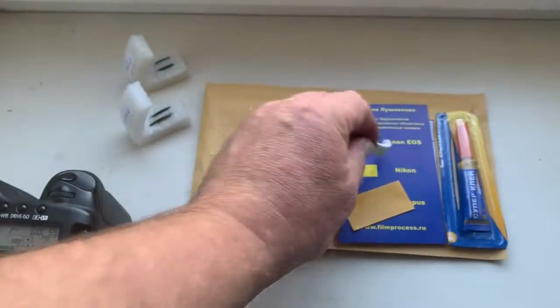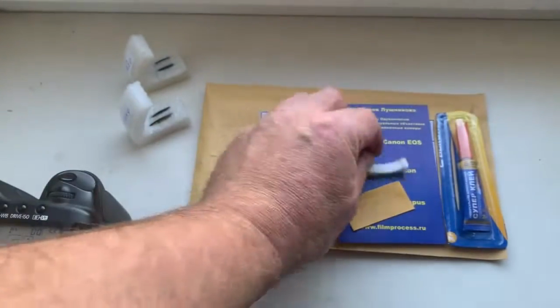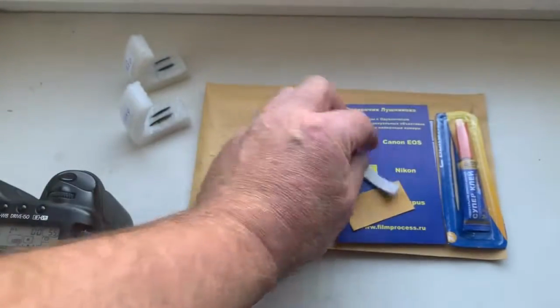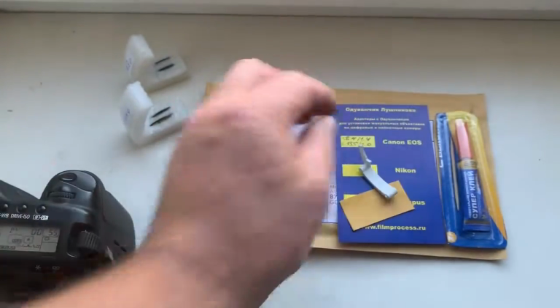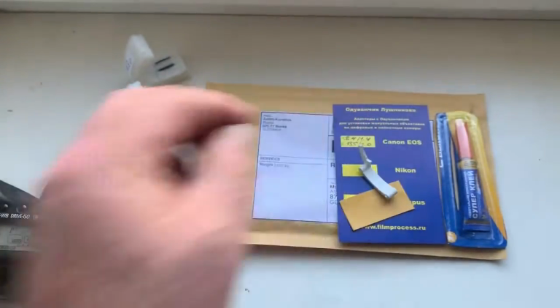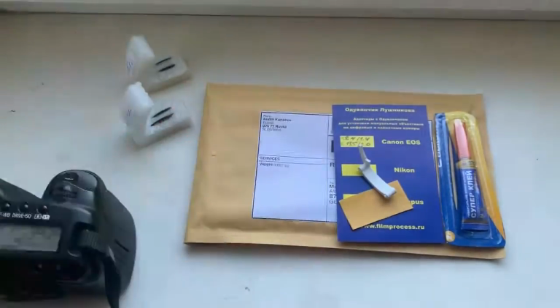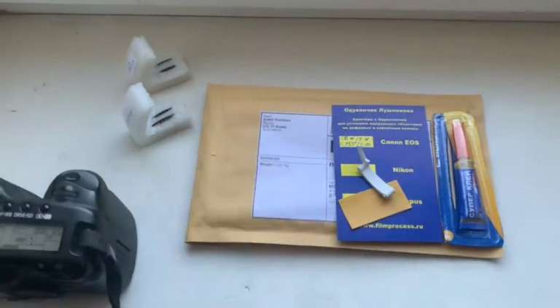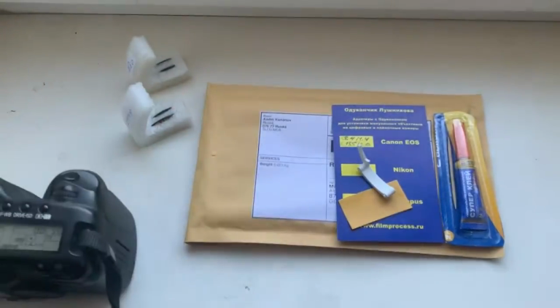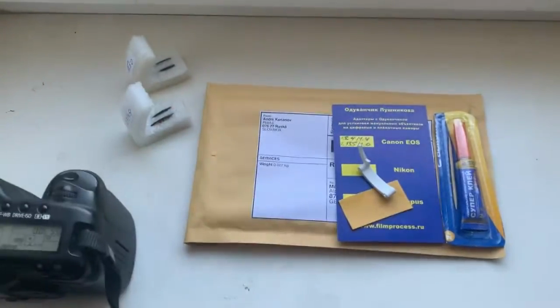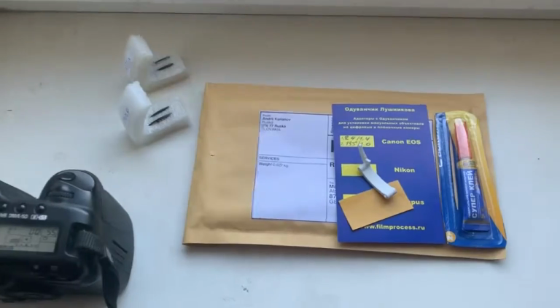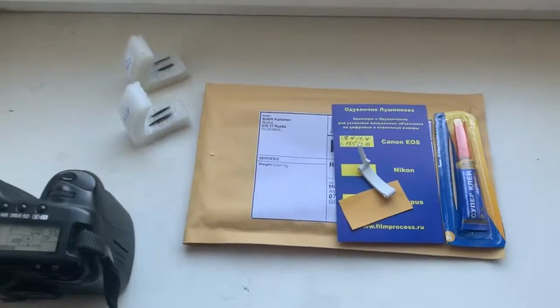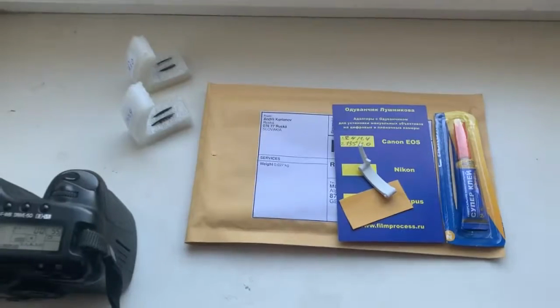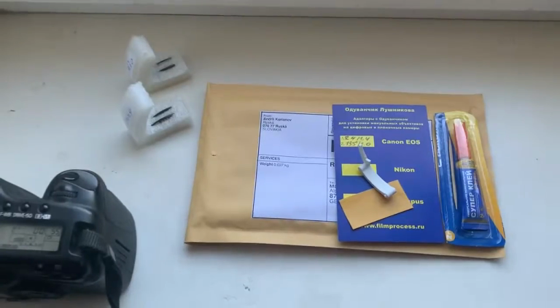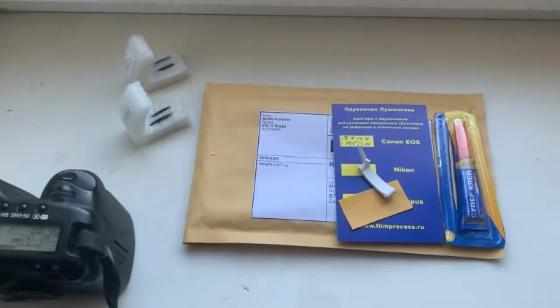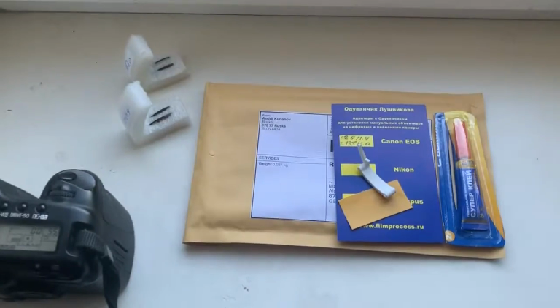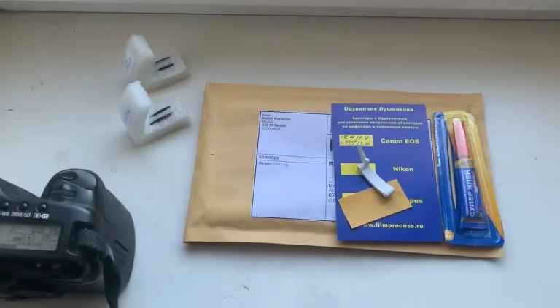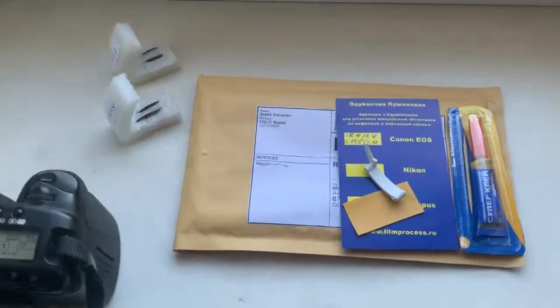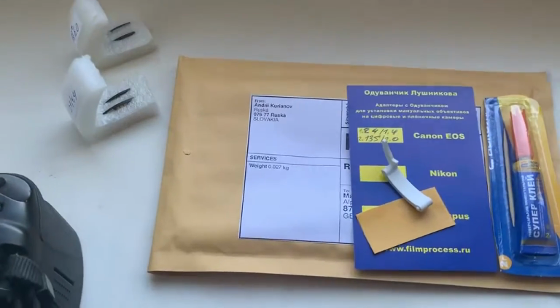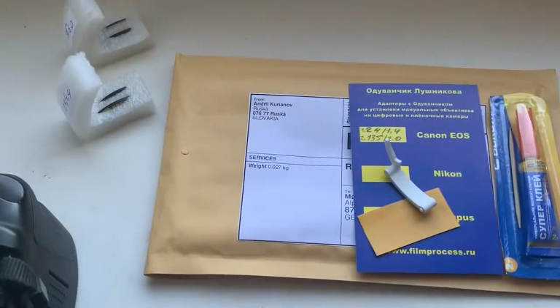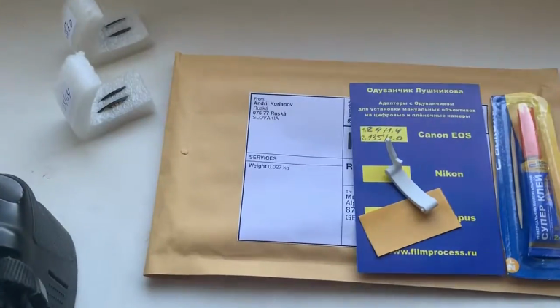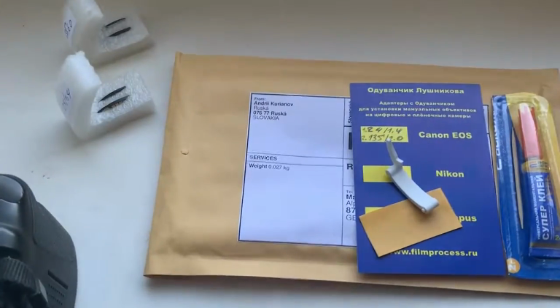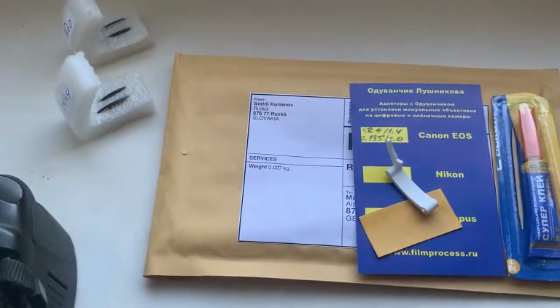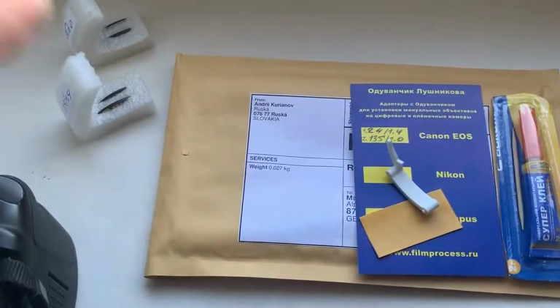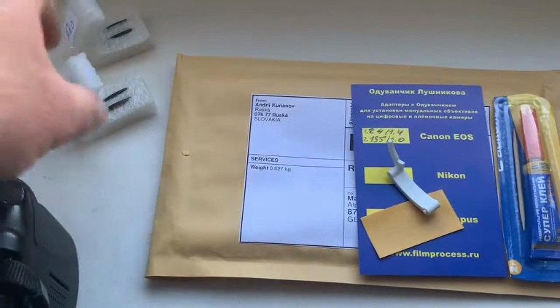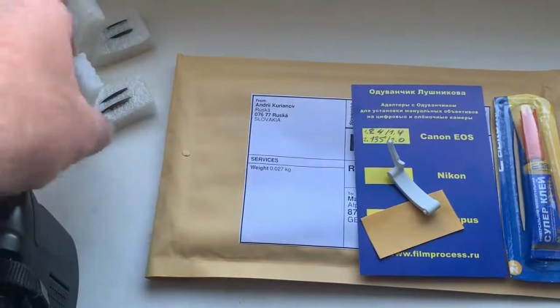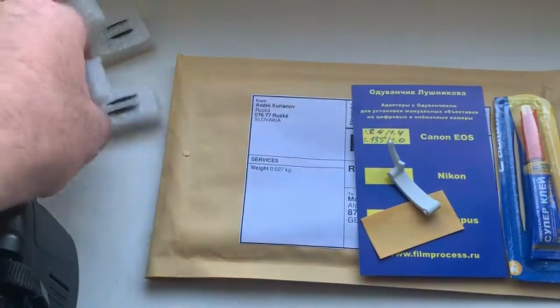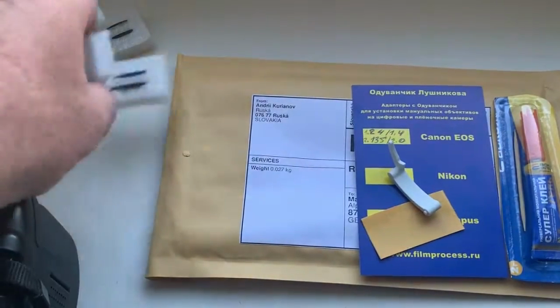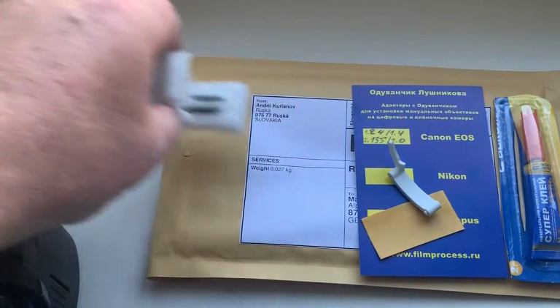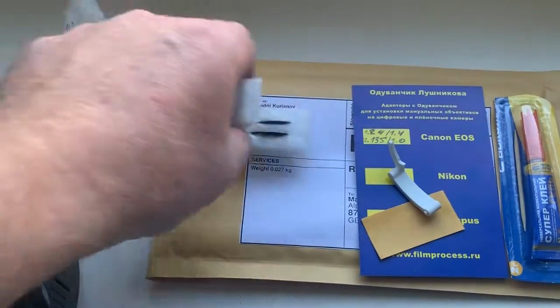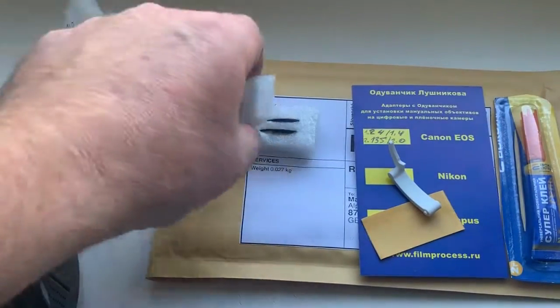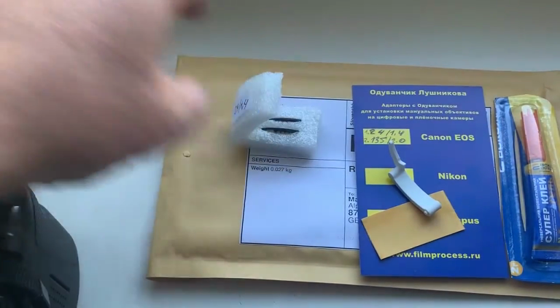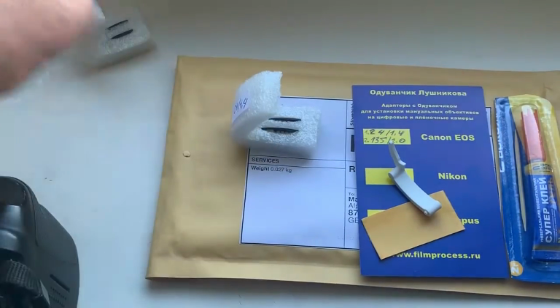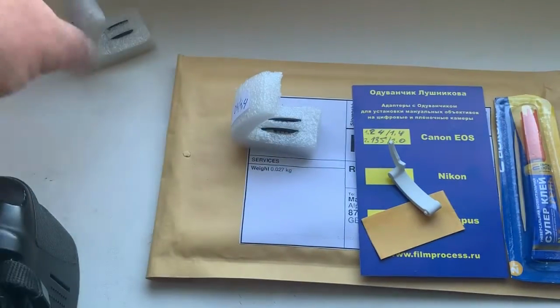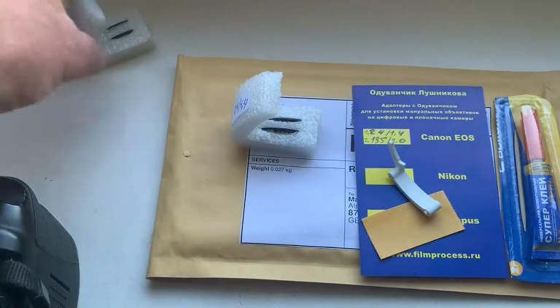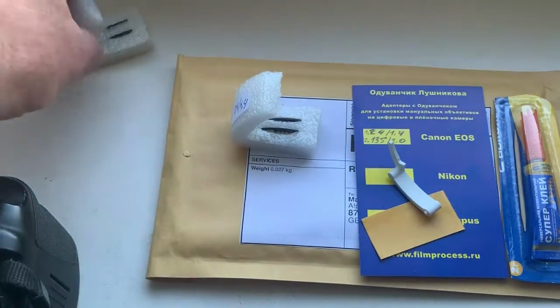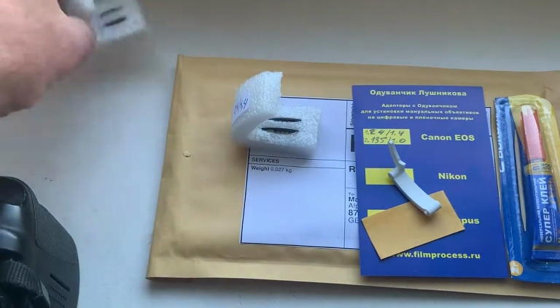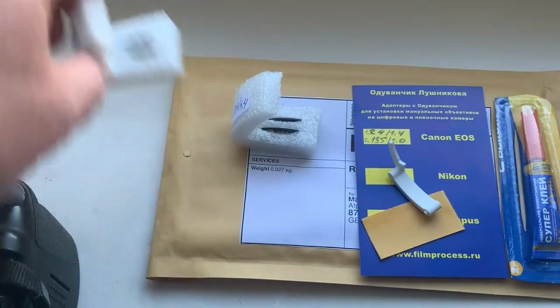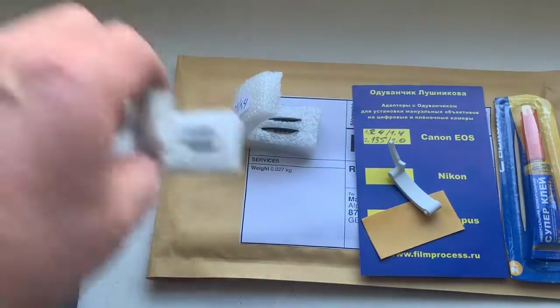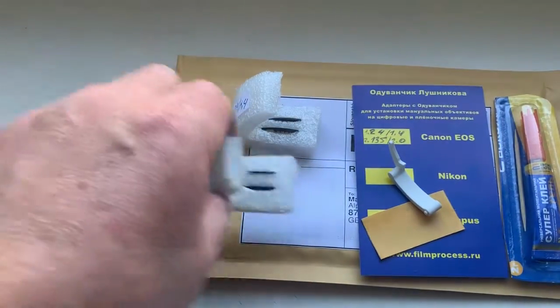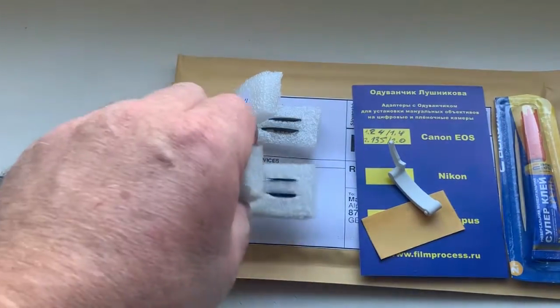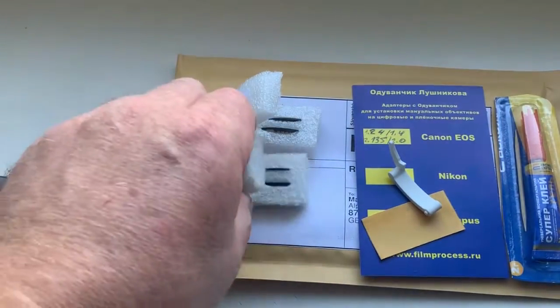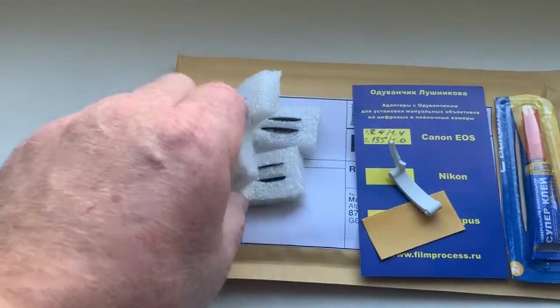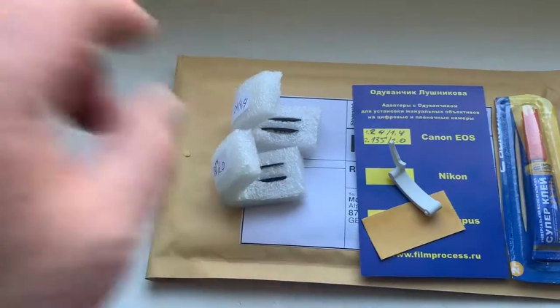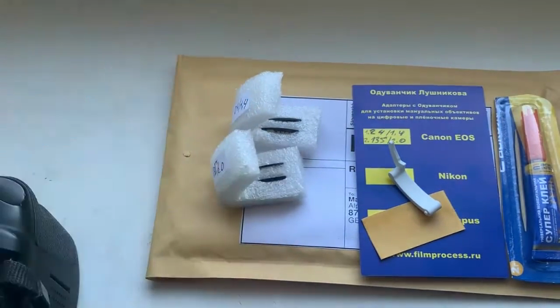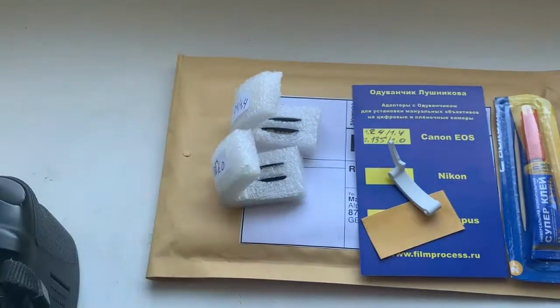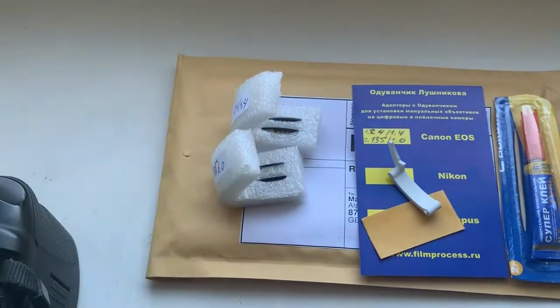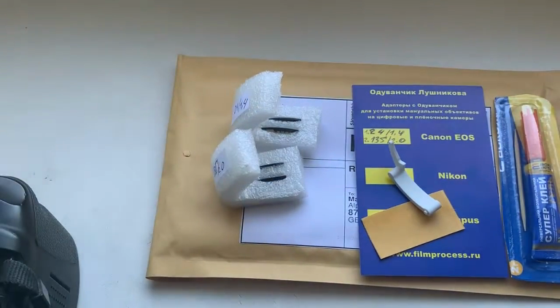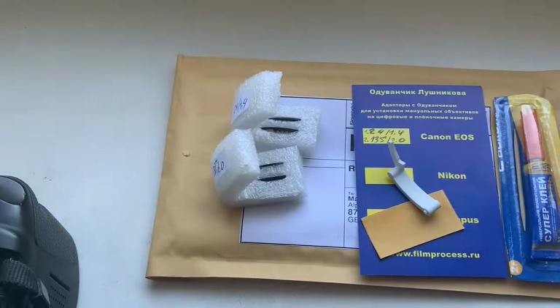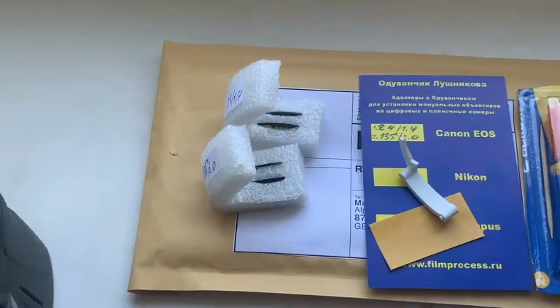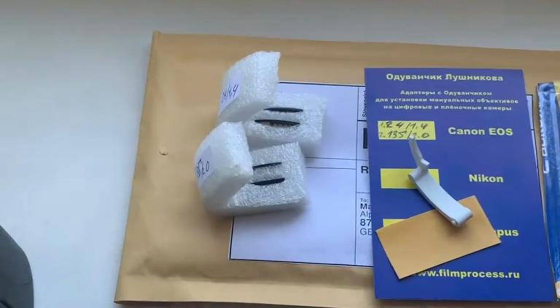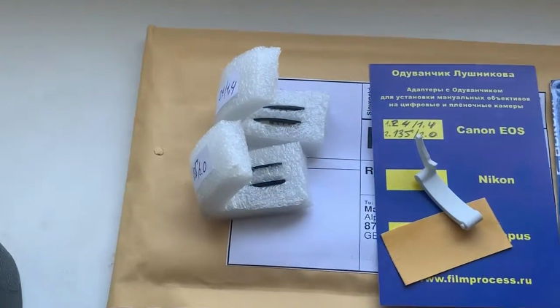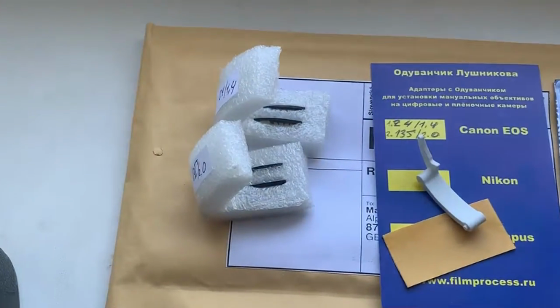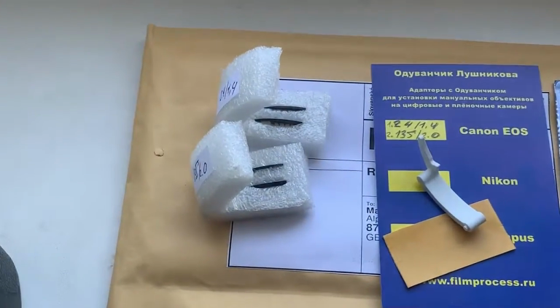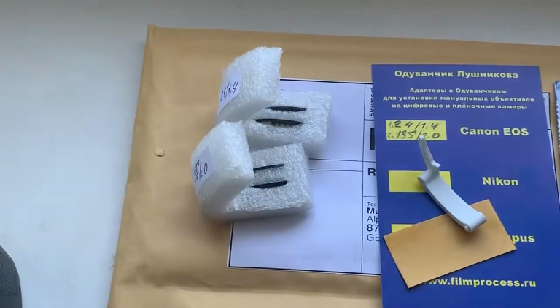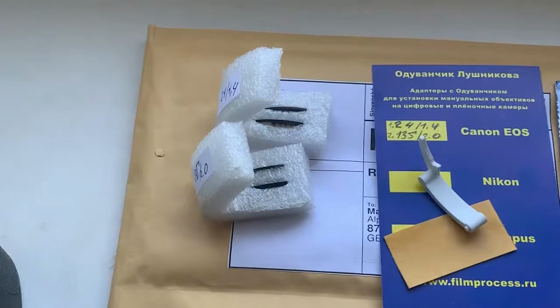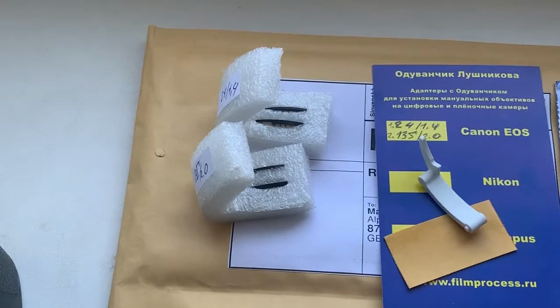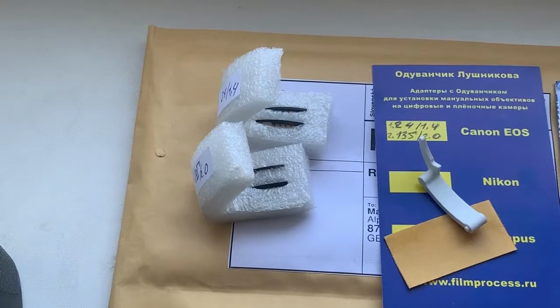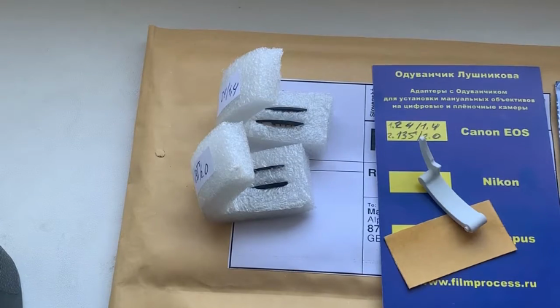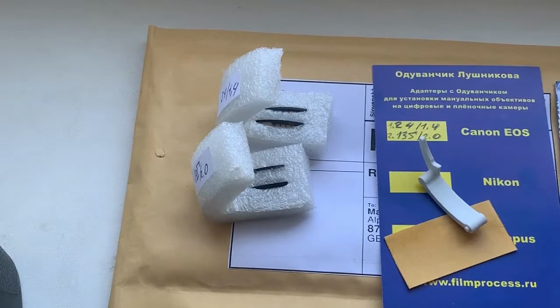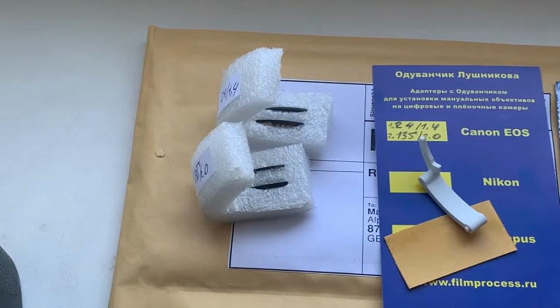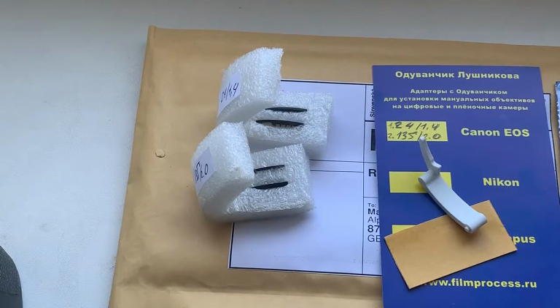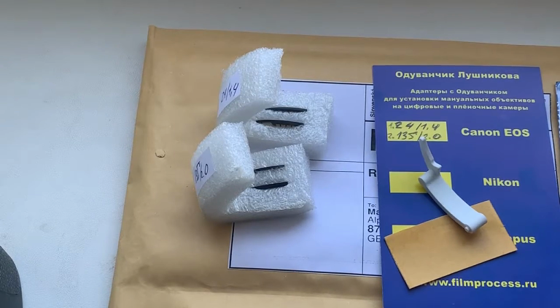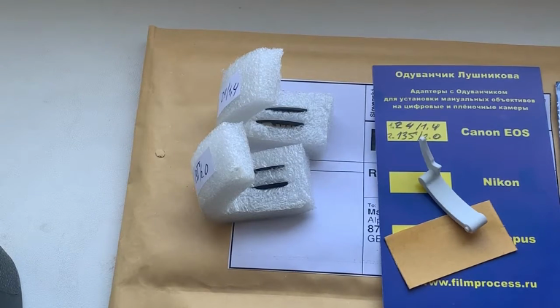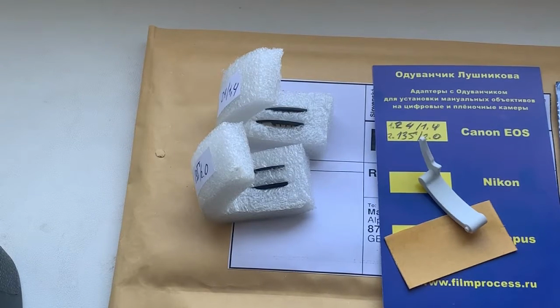Now I package your chips and send them to you tomorrow morning from Slovakia.